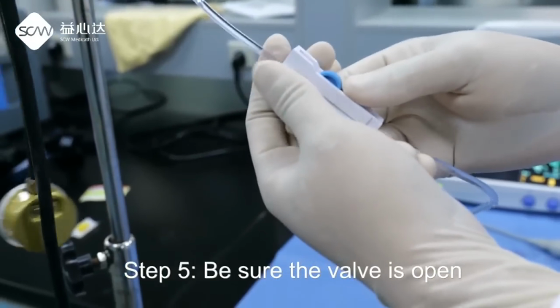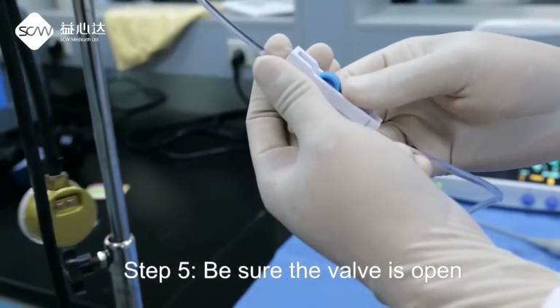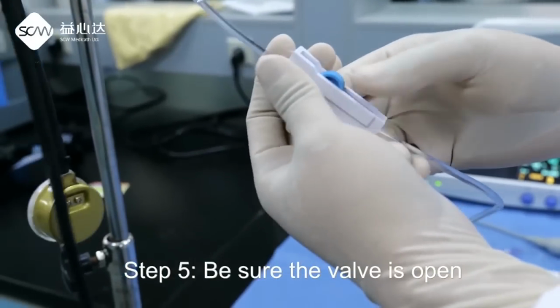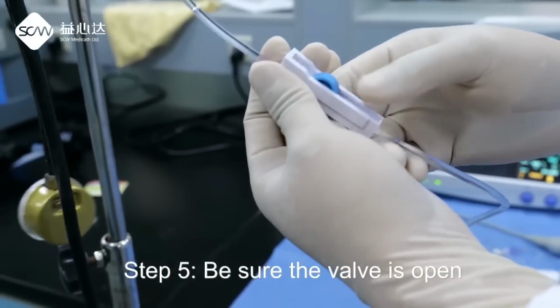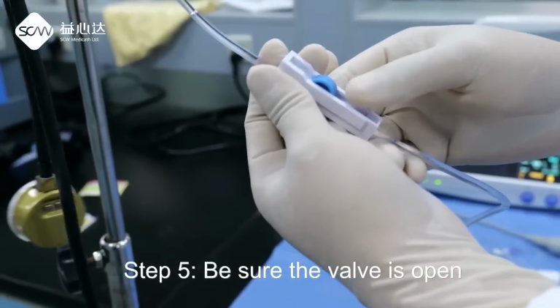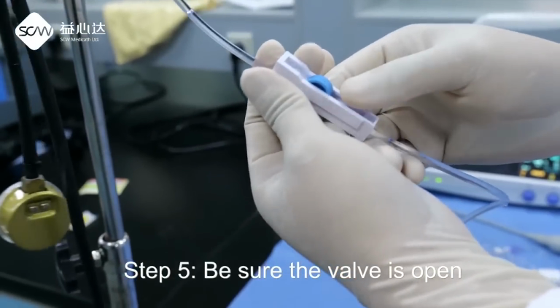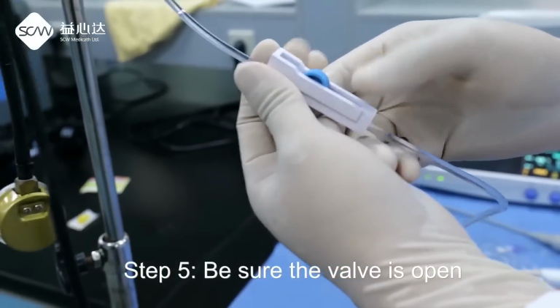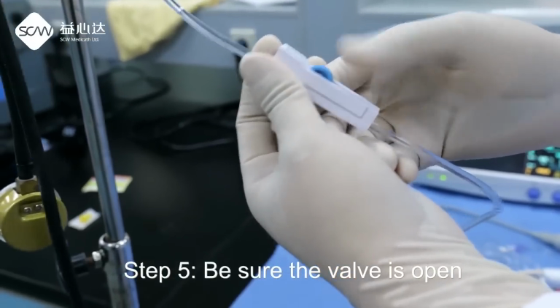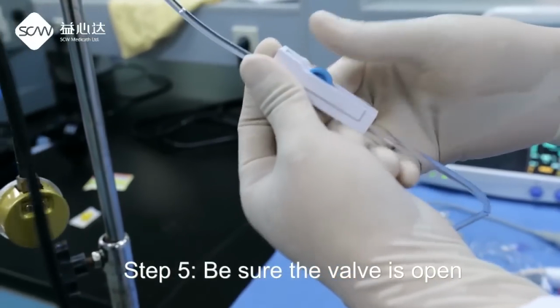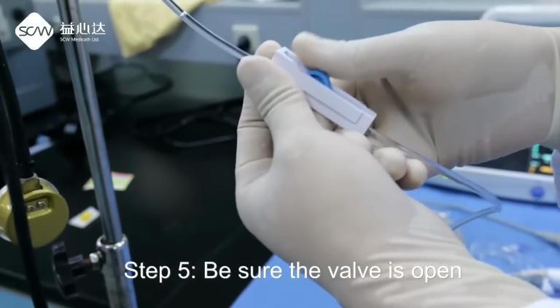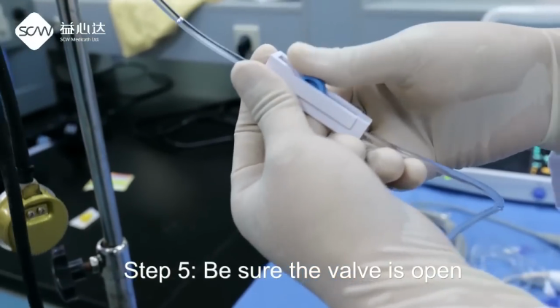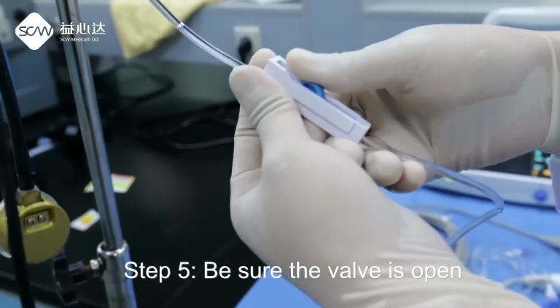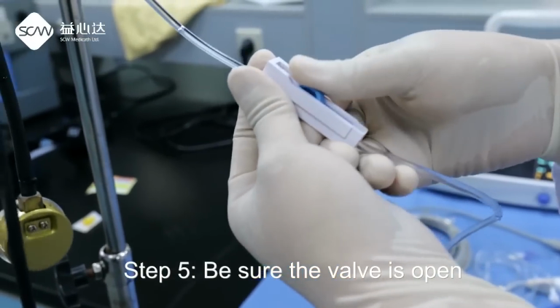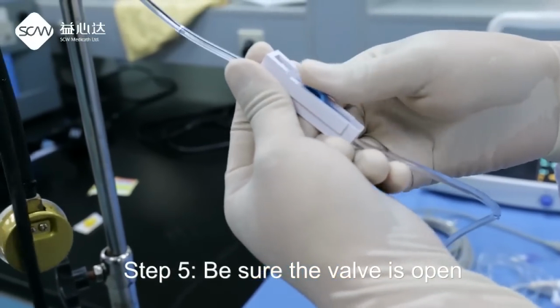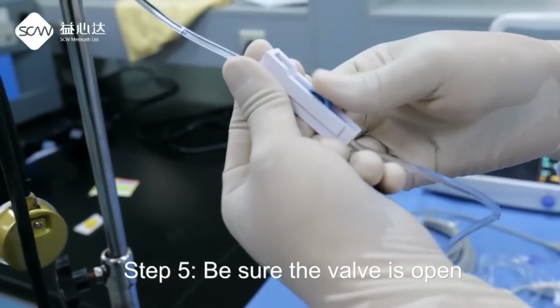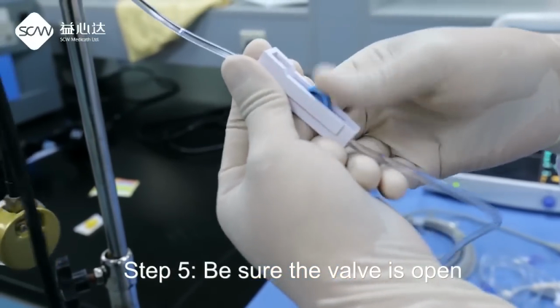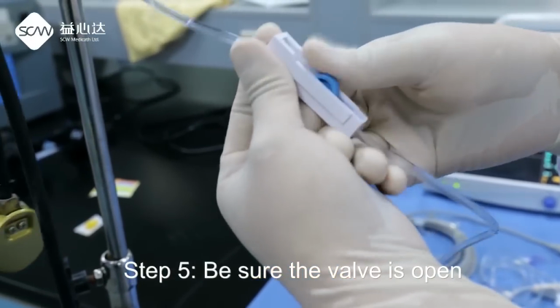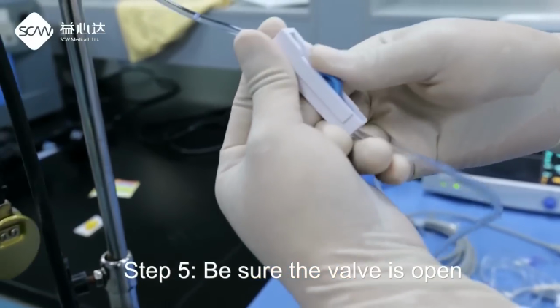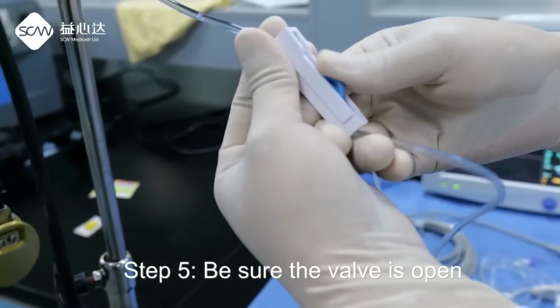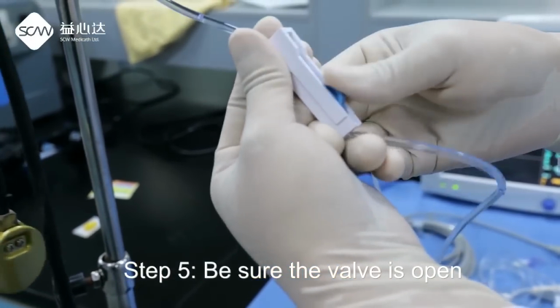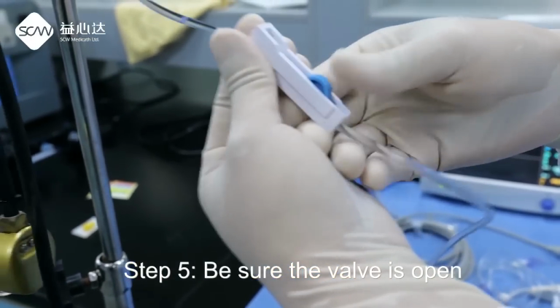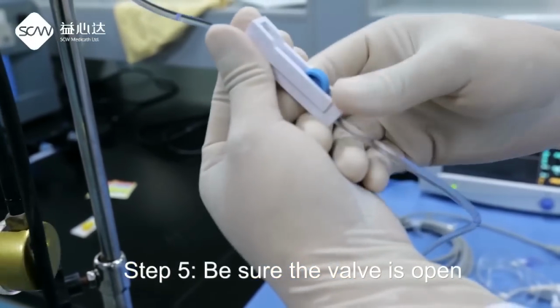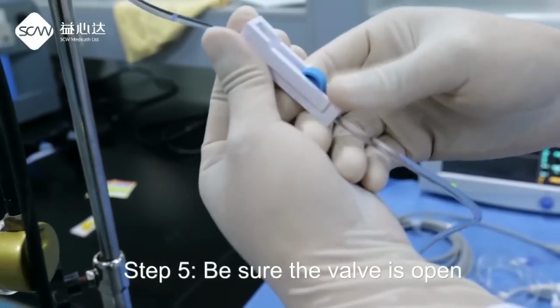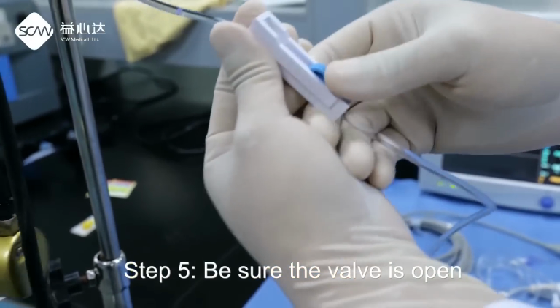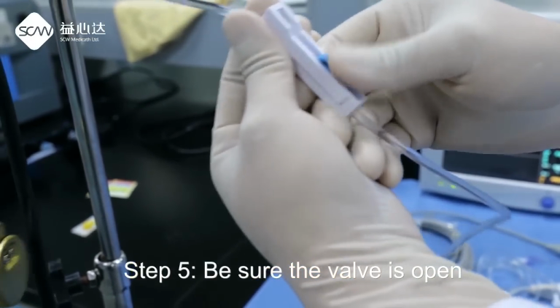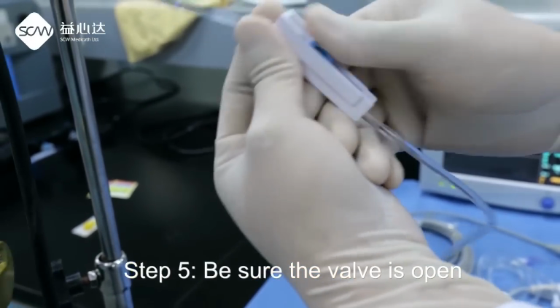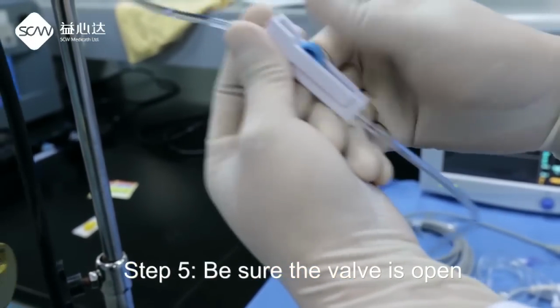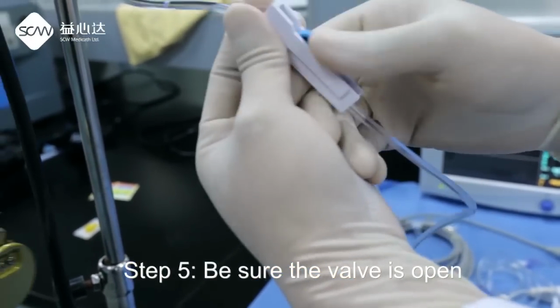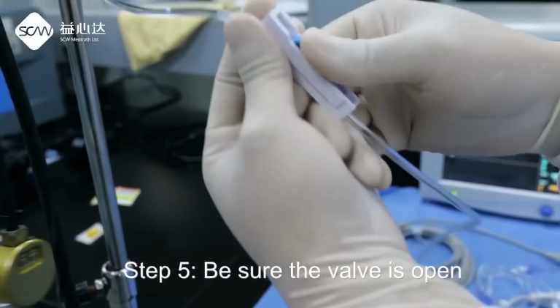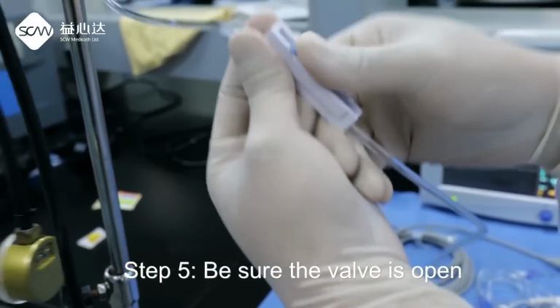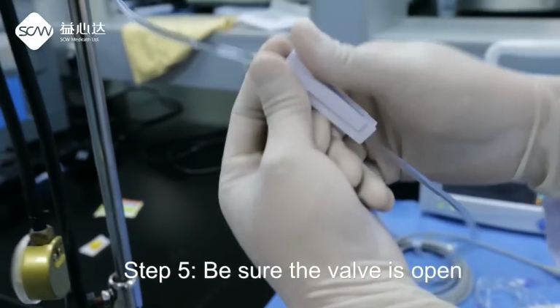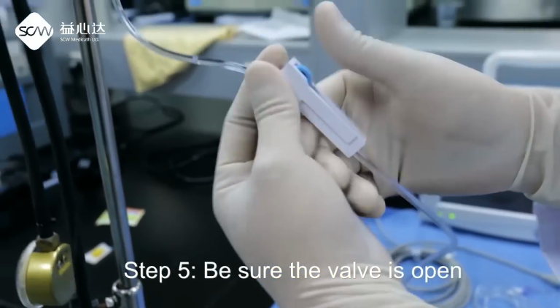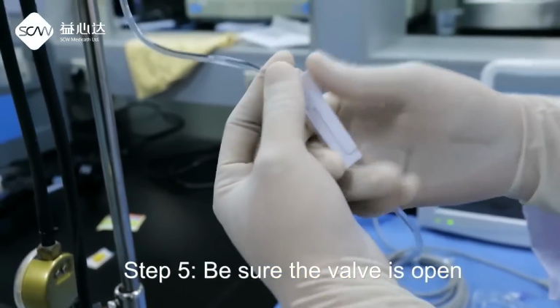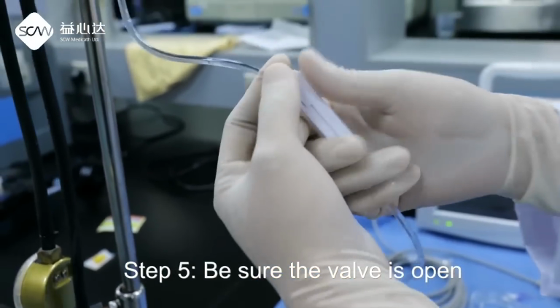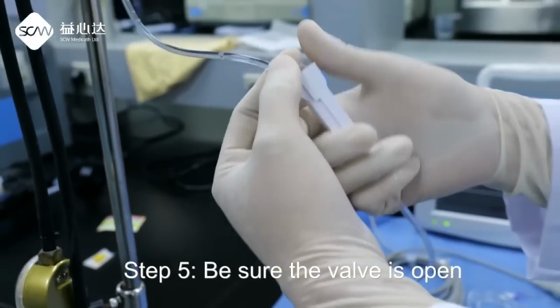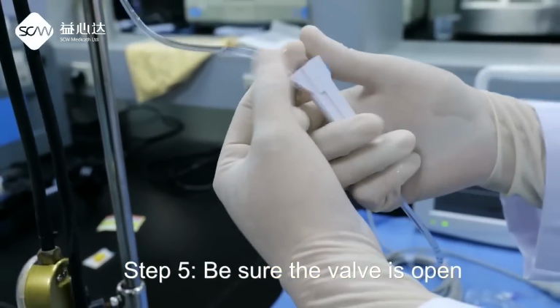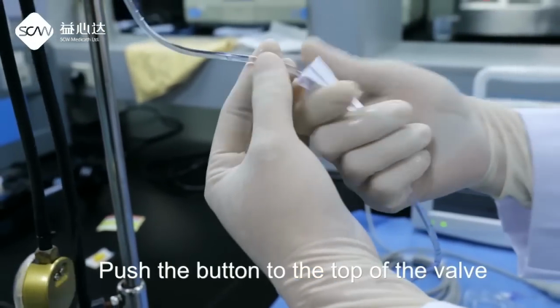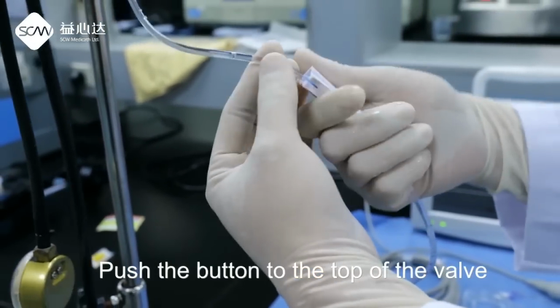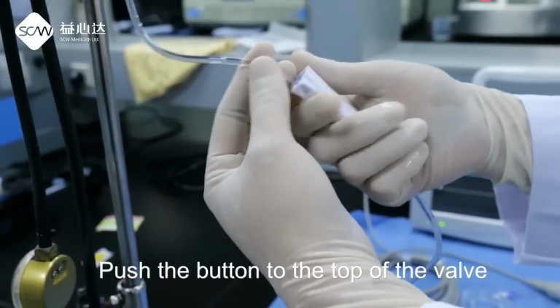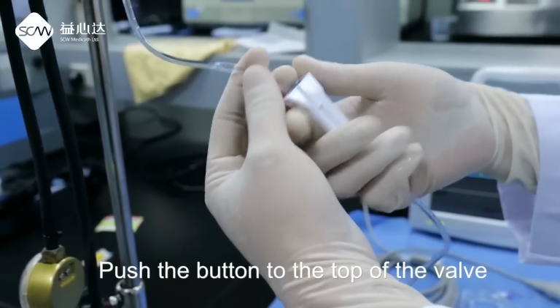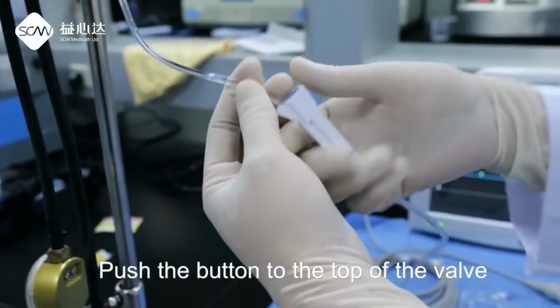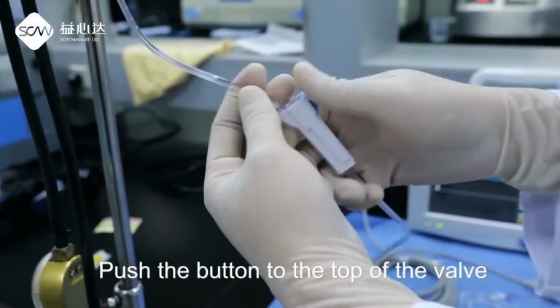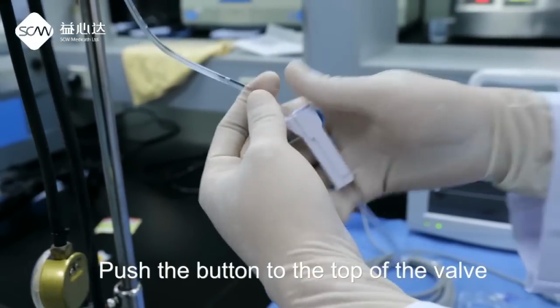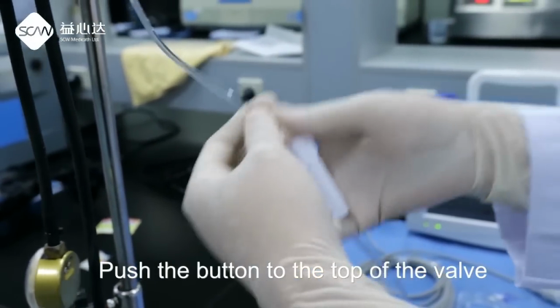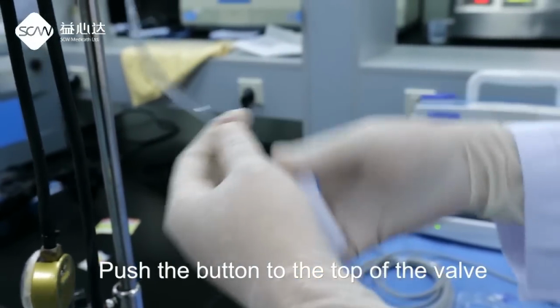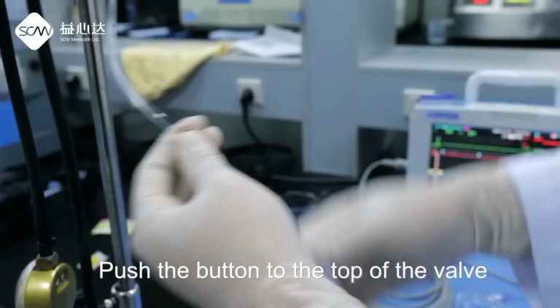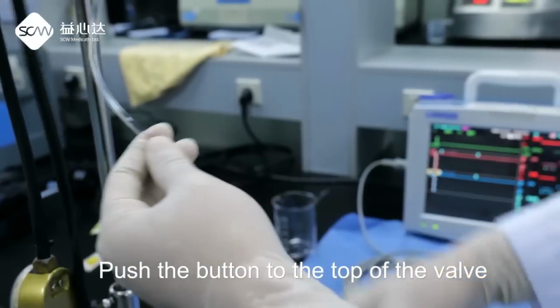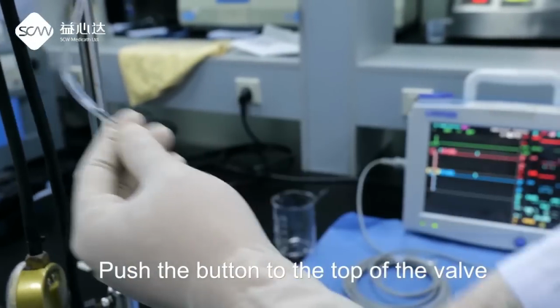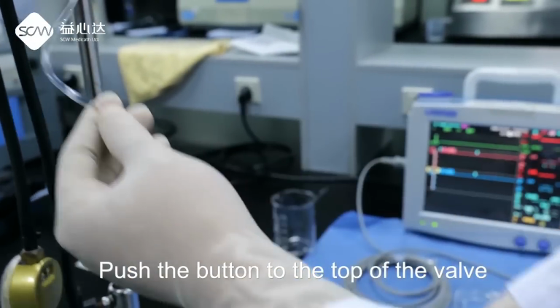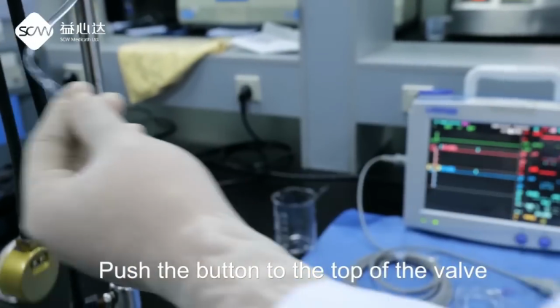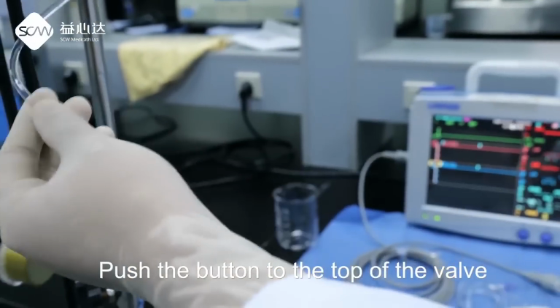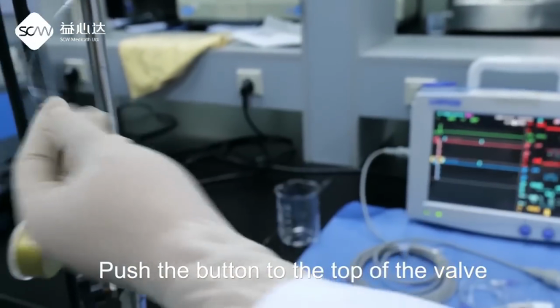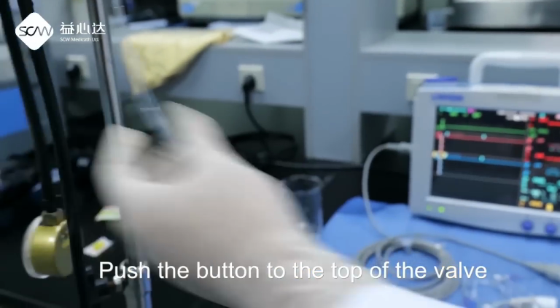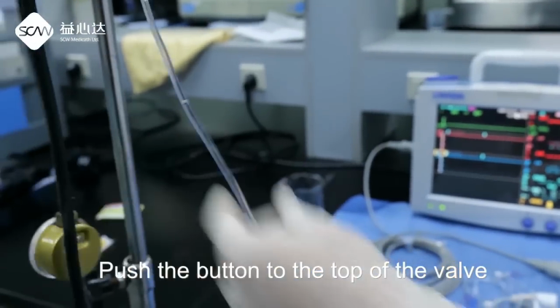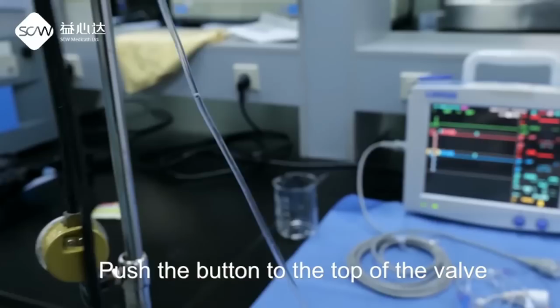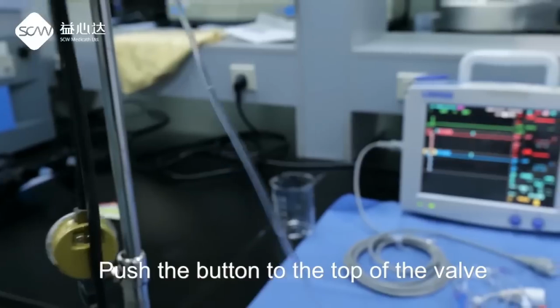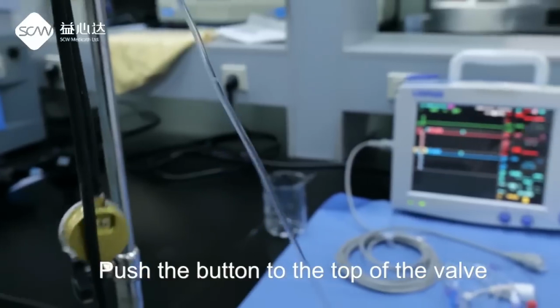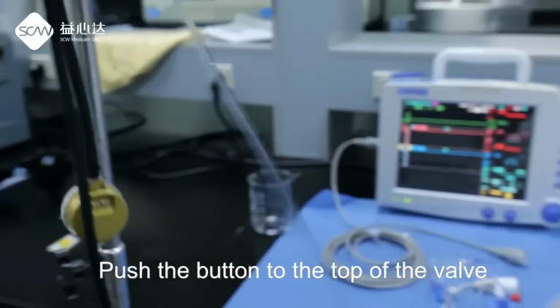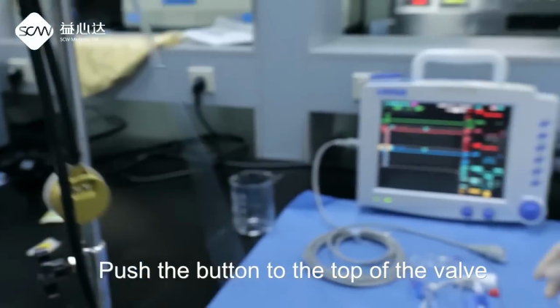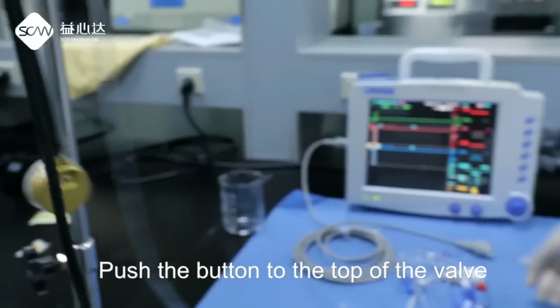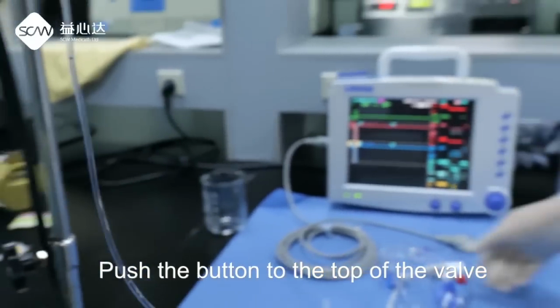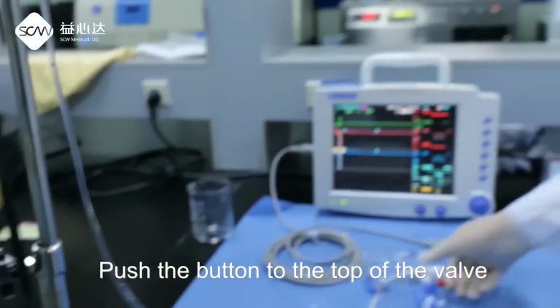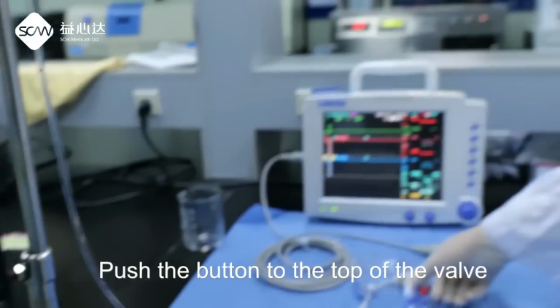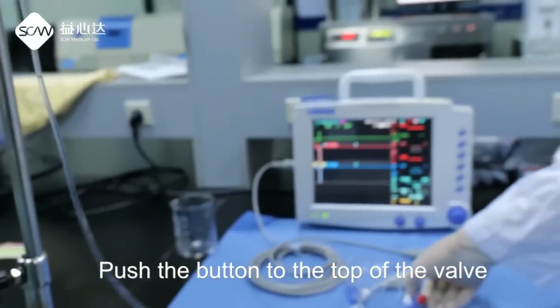Step 5: Be sure the valve is open. Push the button to the top of the valve.